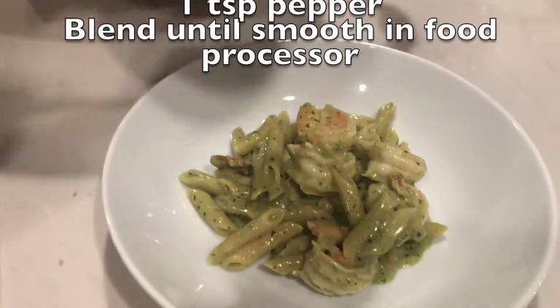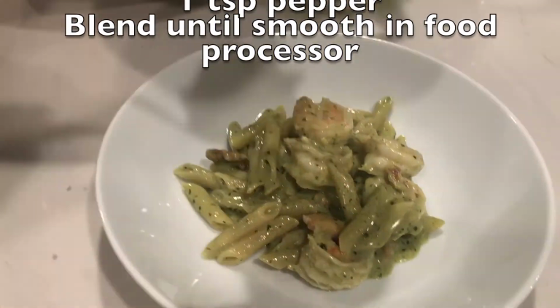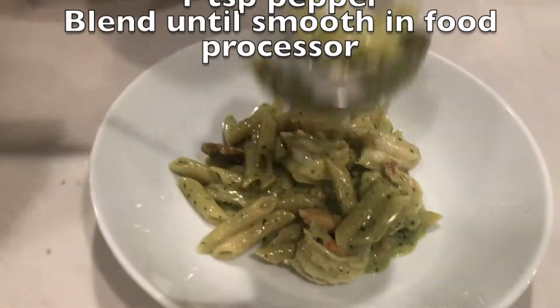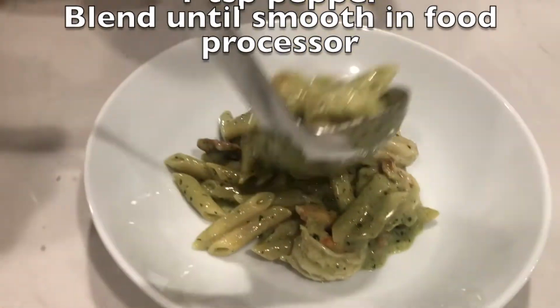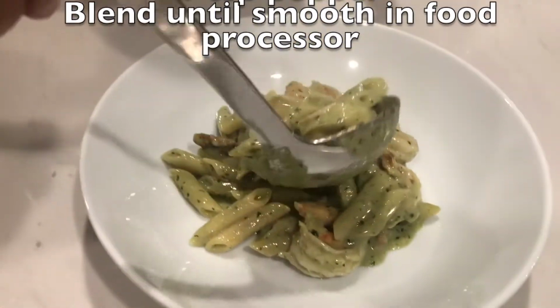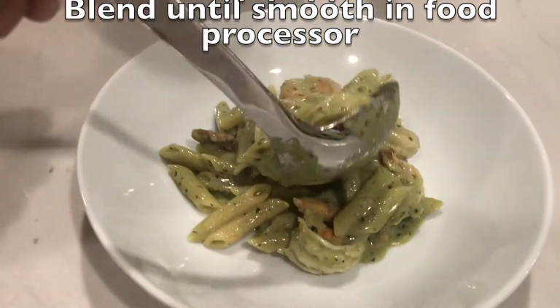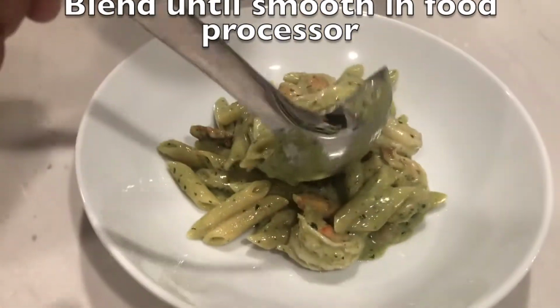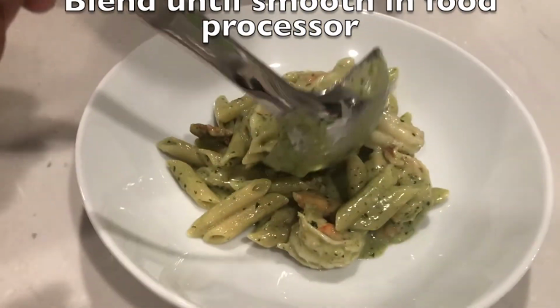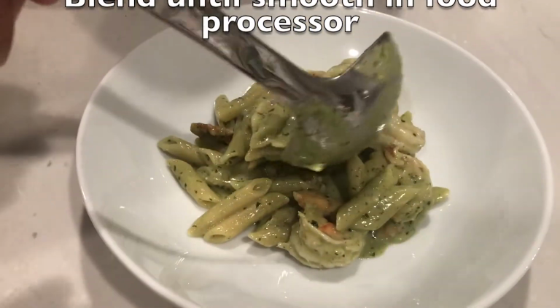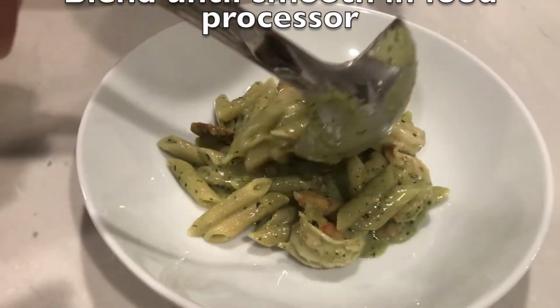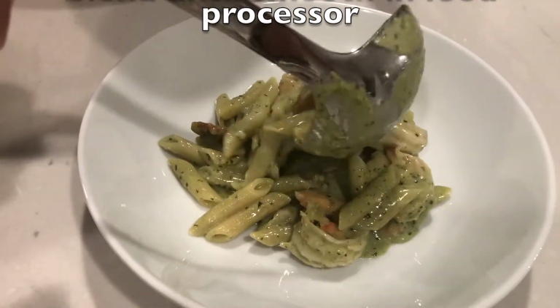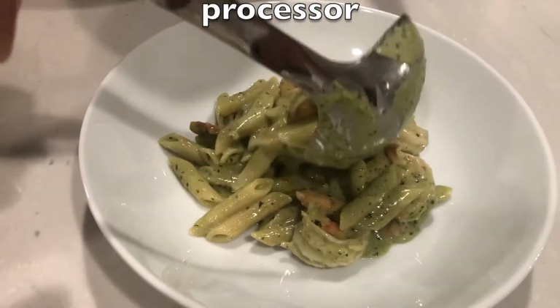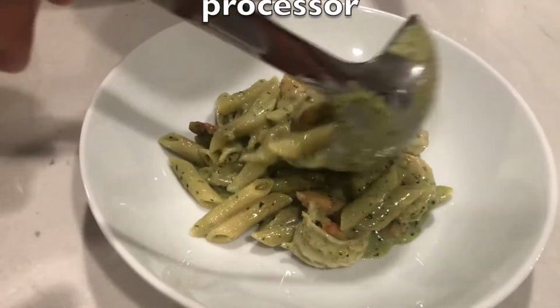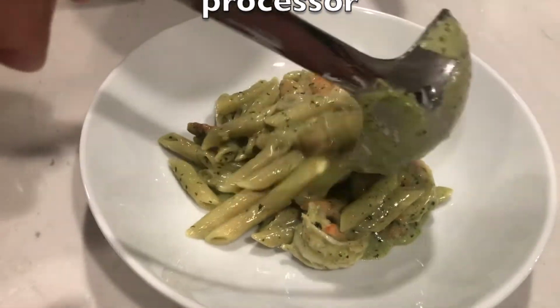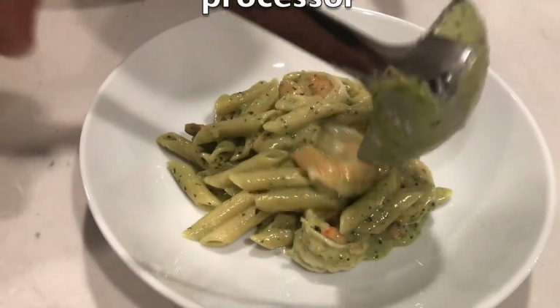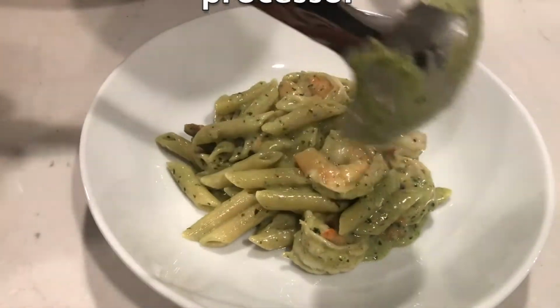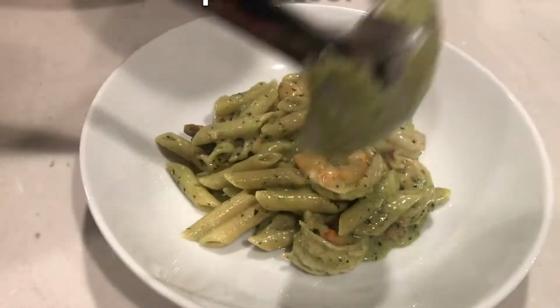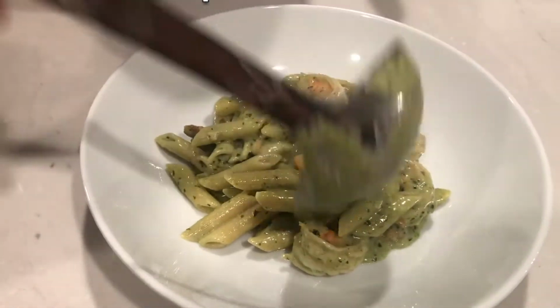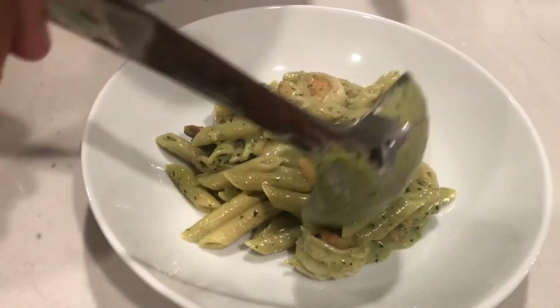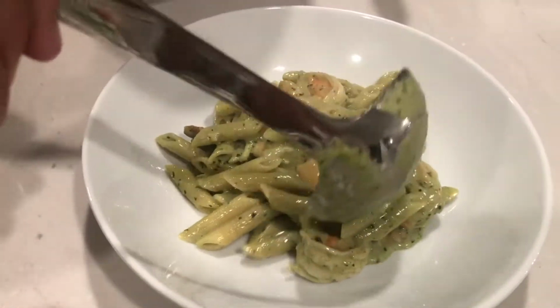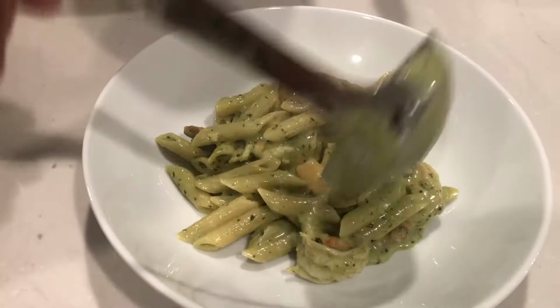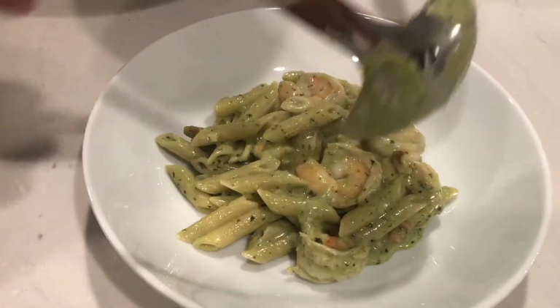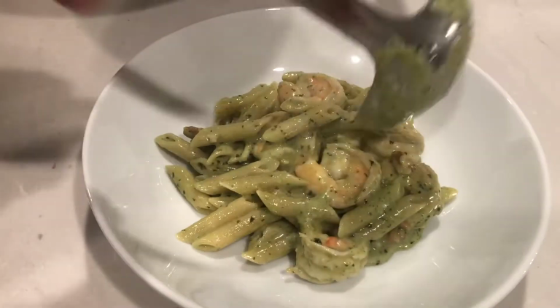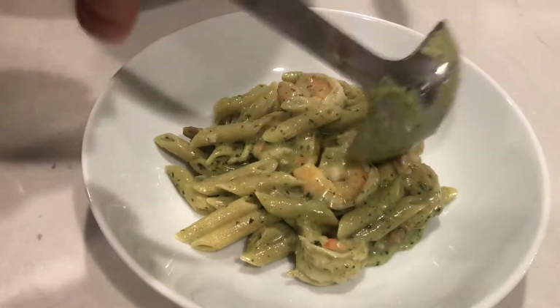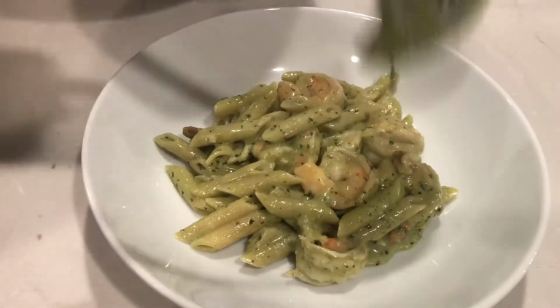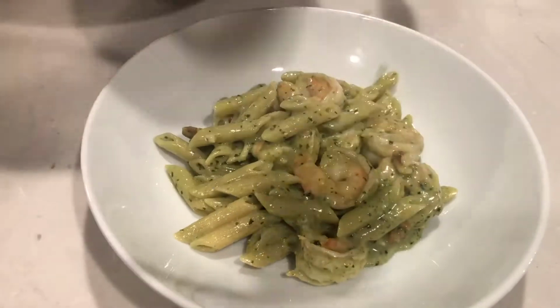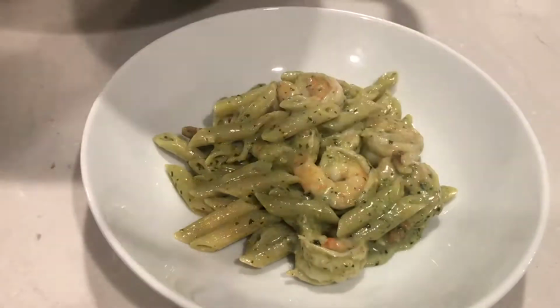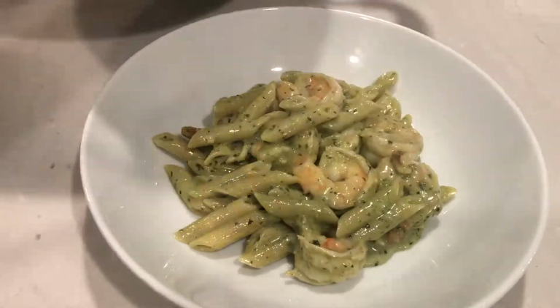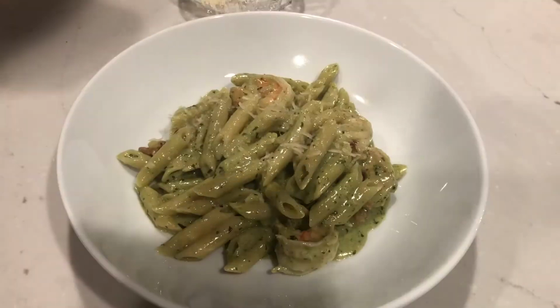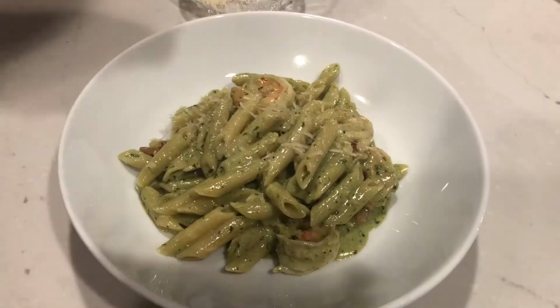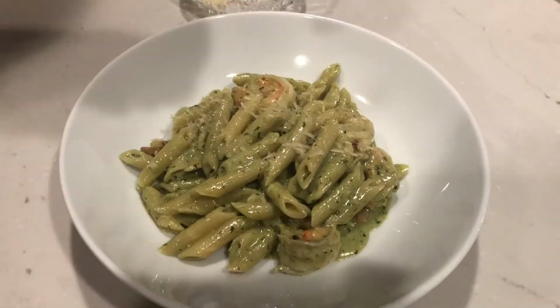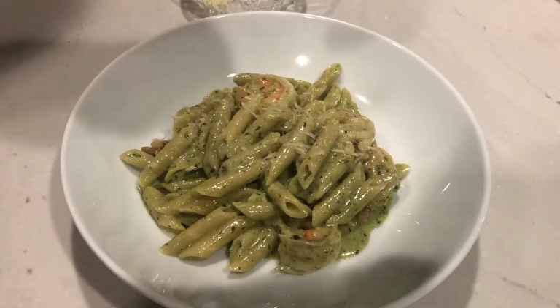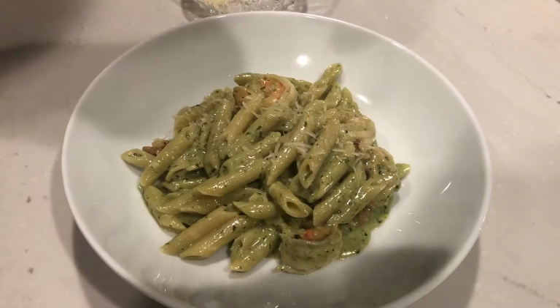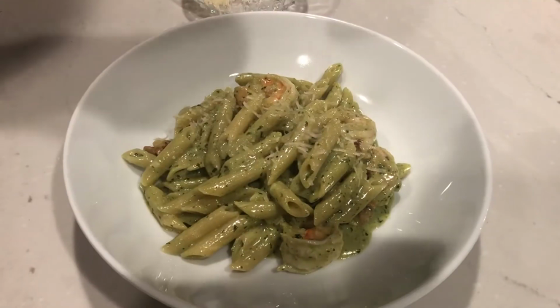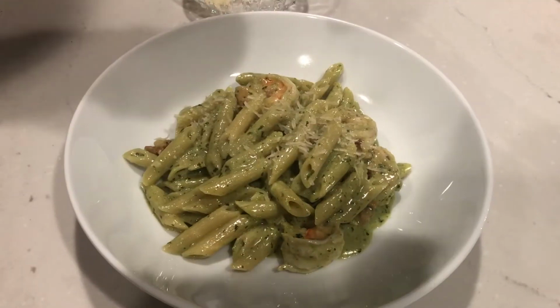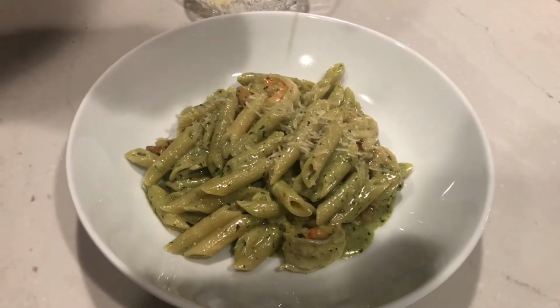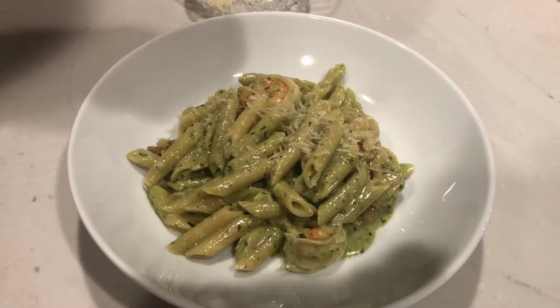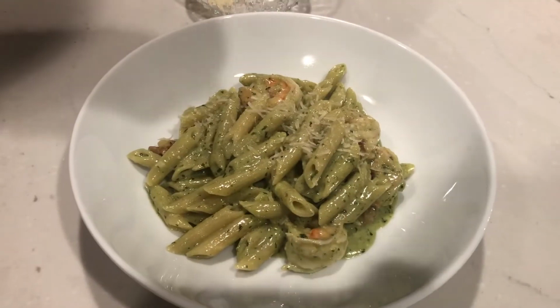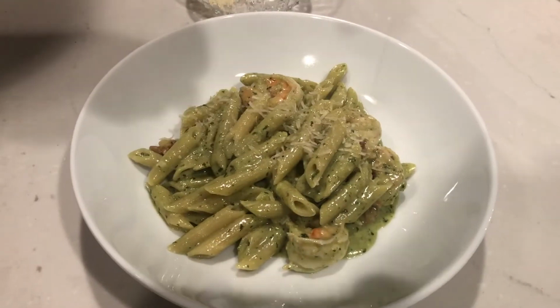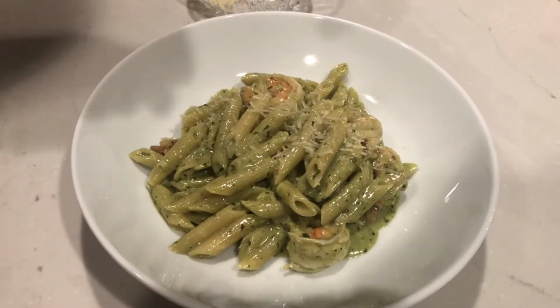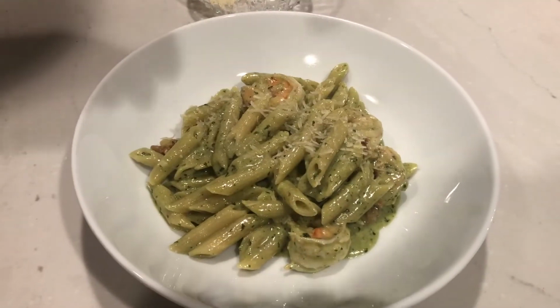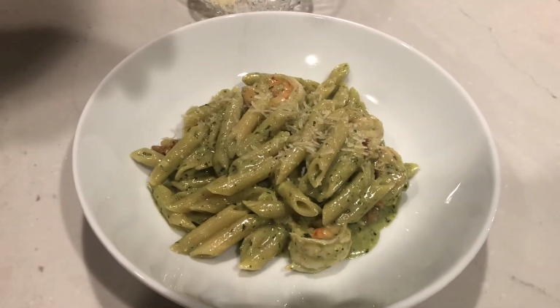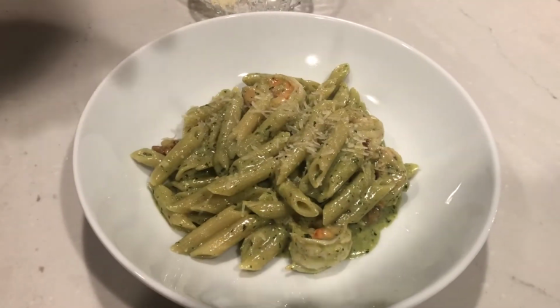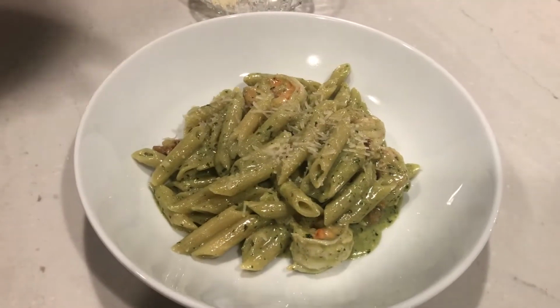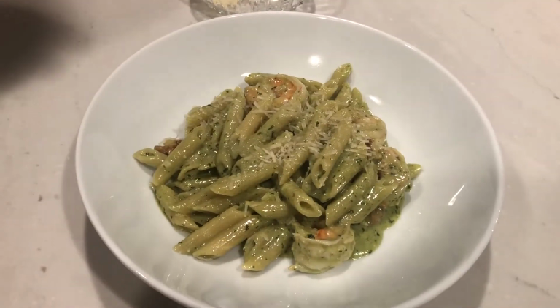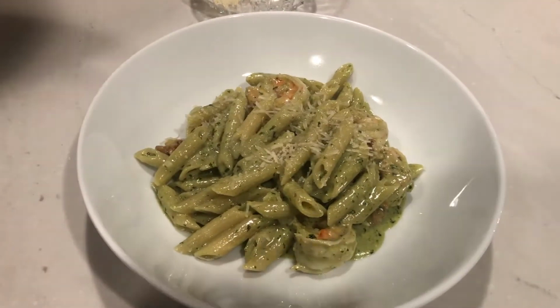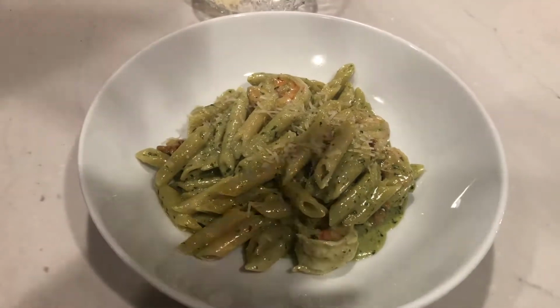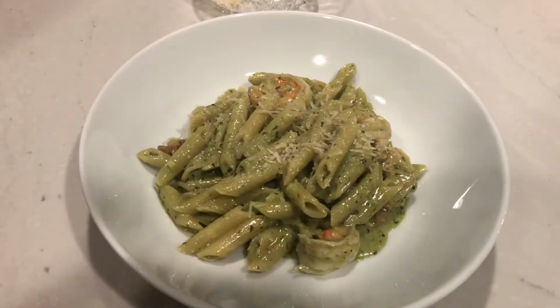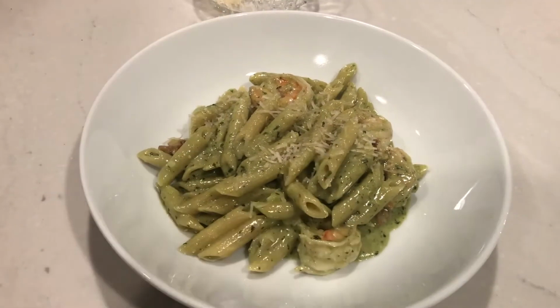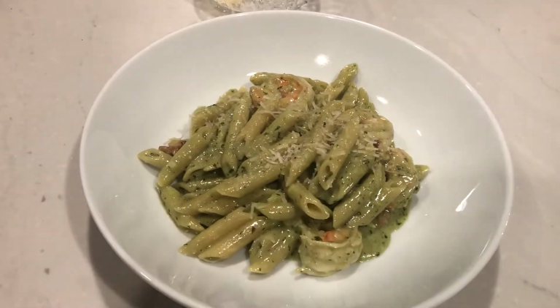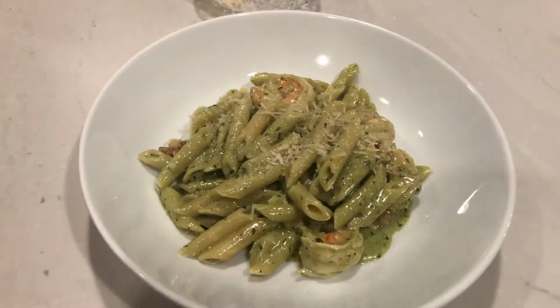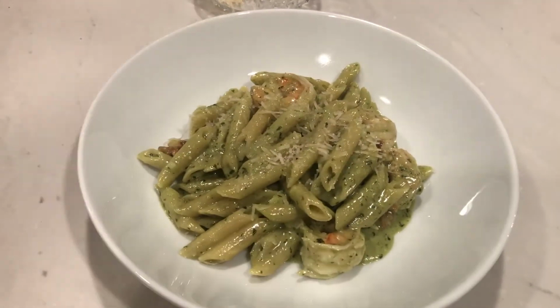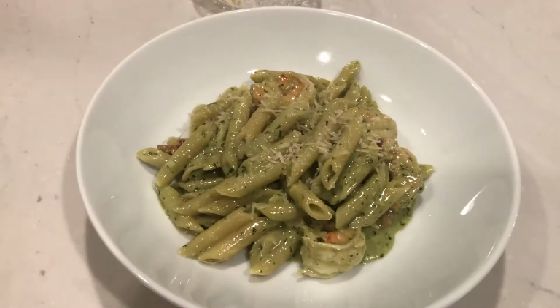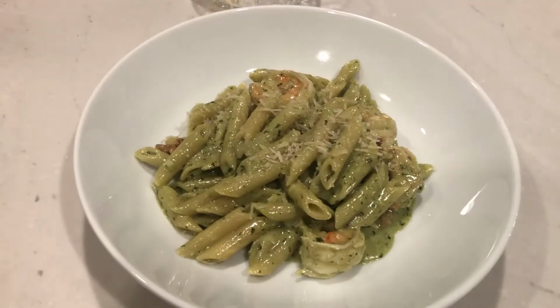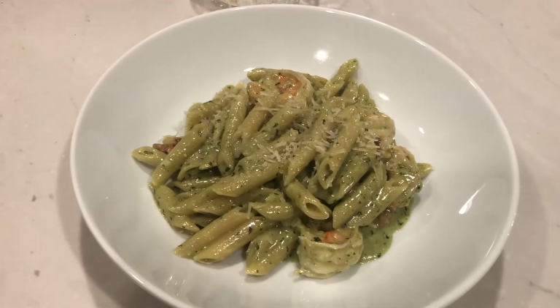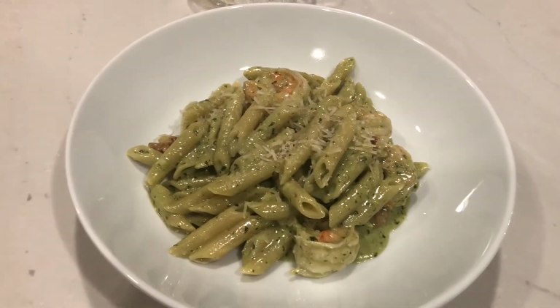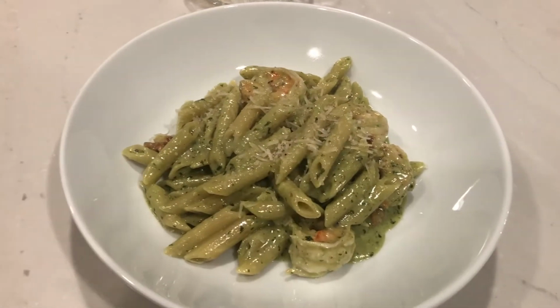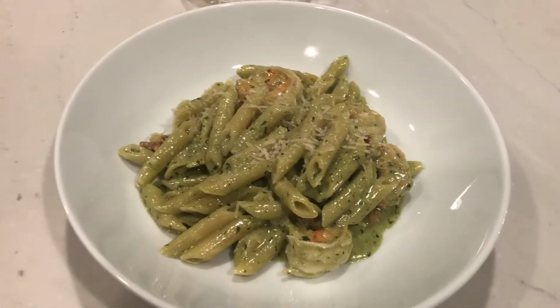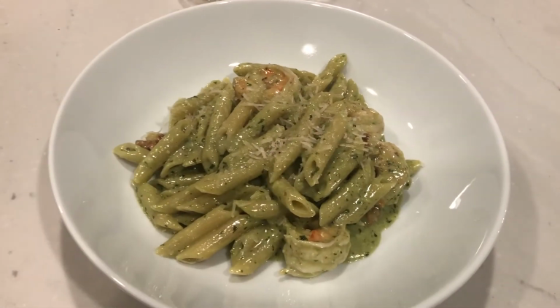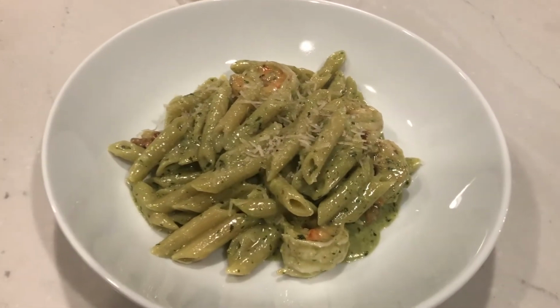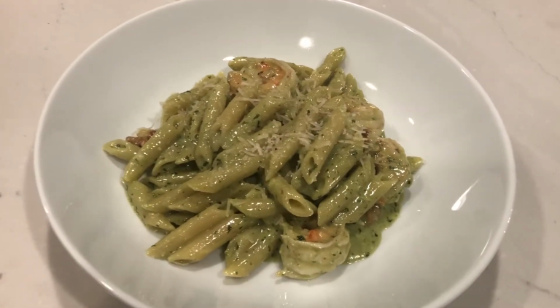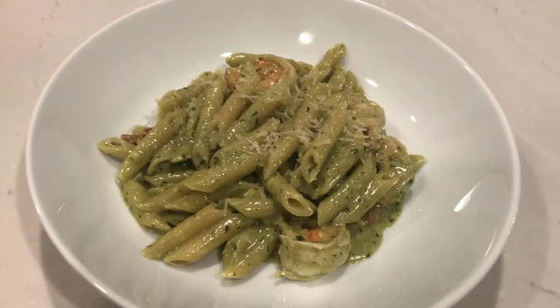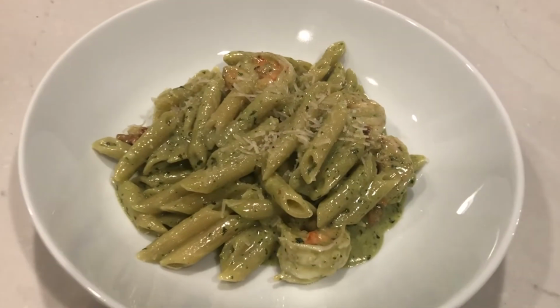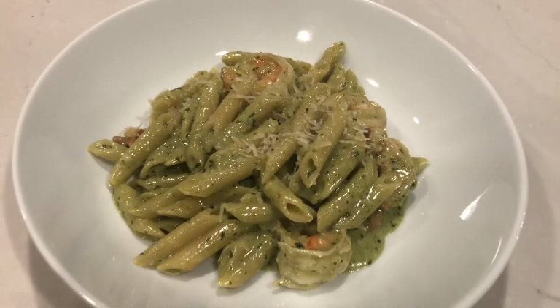One last thing — don't be afraid to put a little bit of parm on top of the dish to finish it. Enjoy.